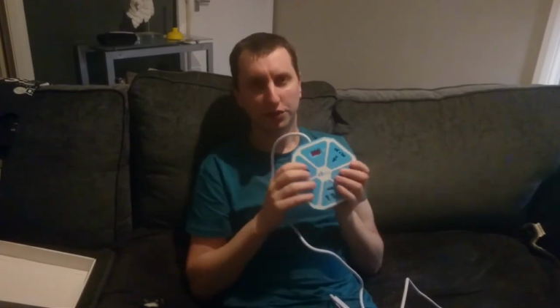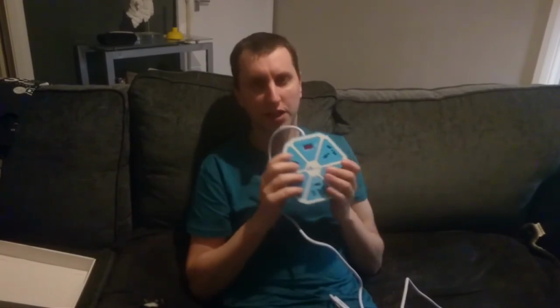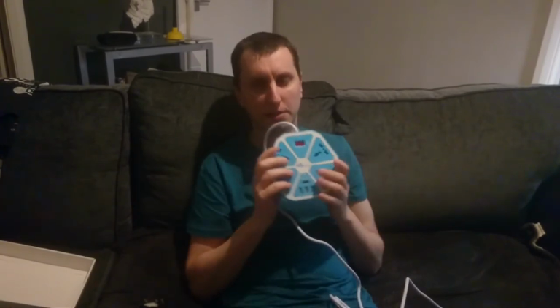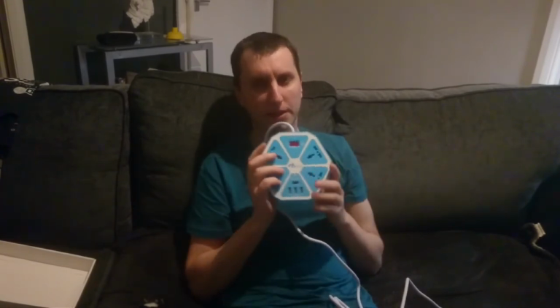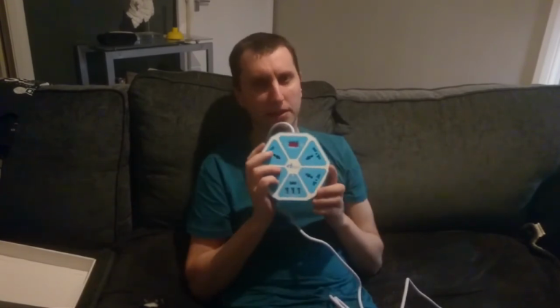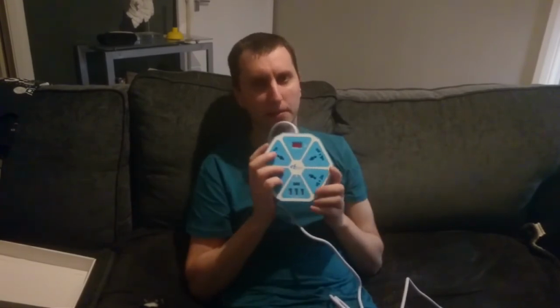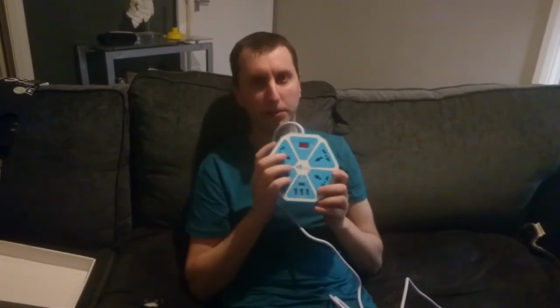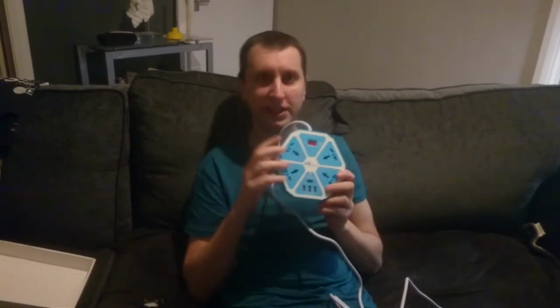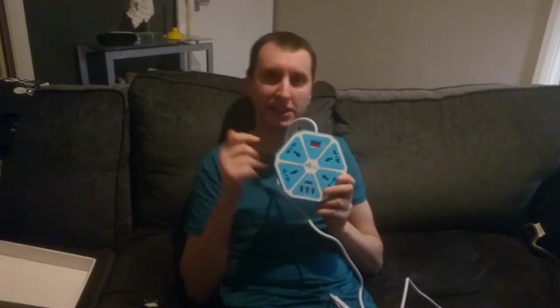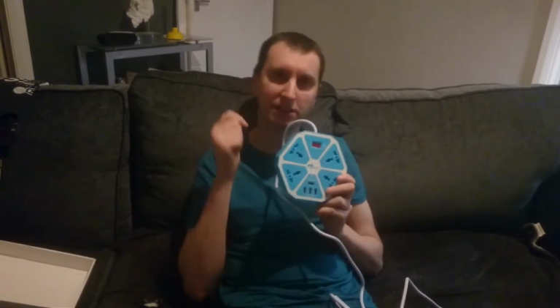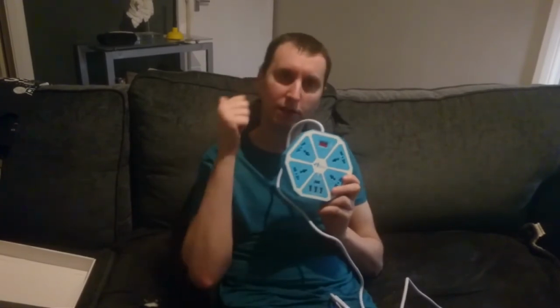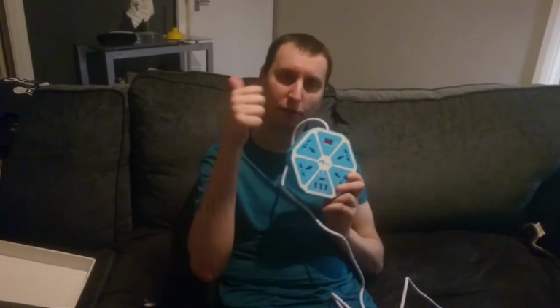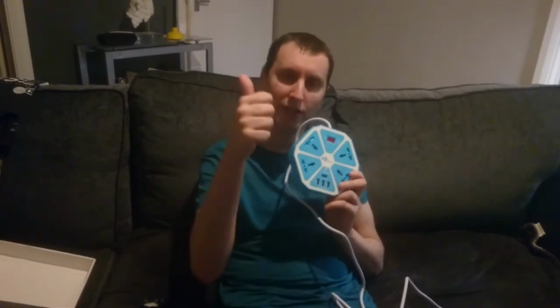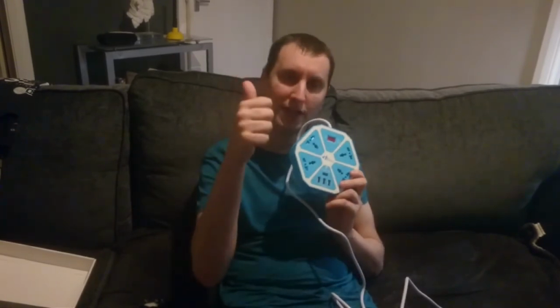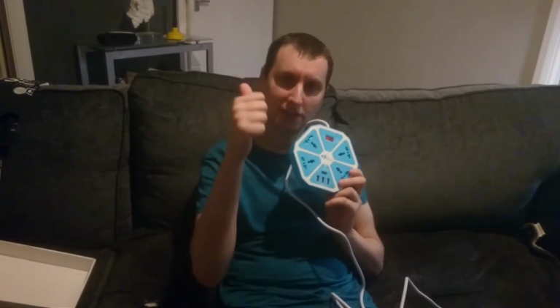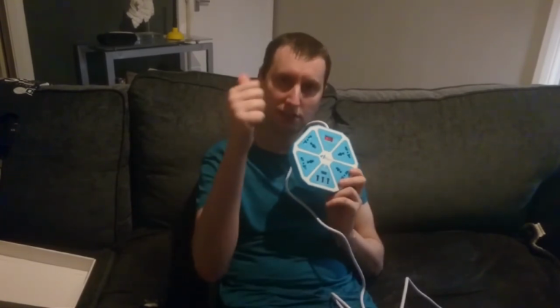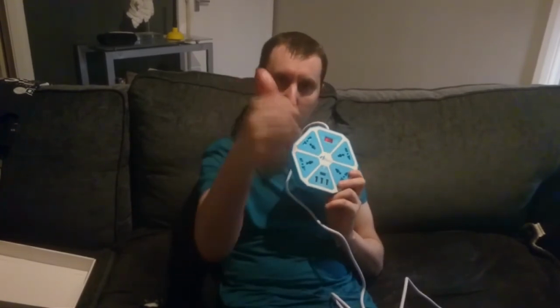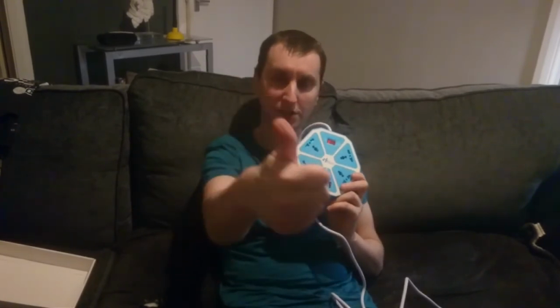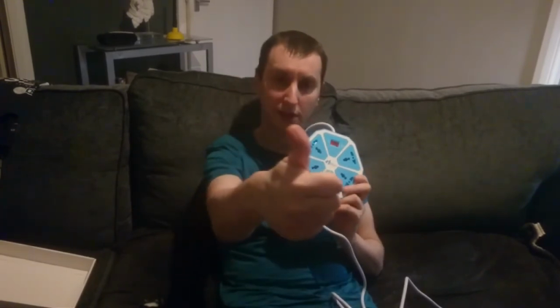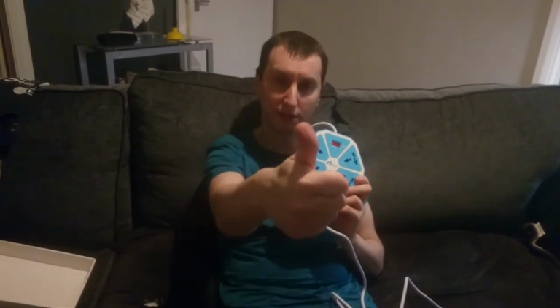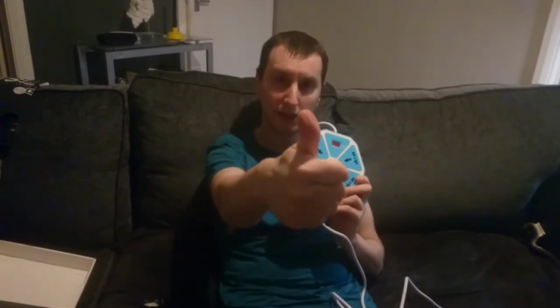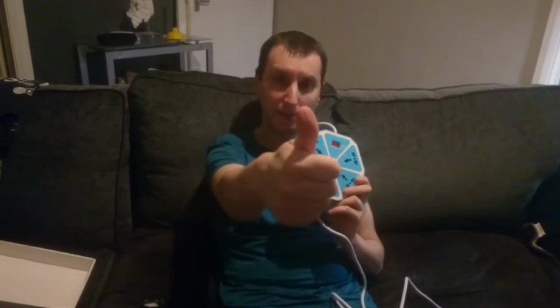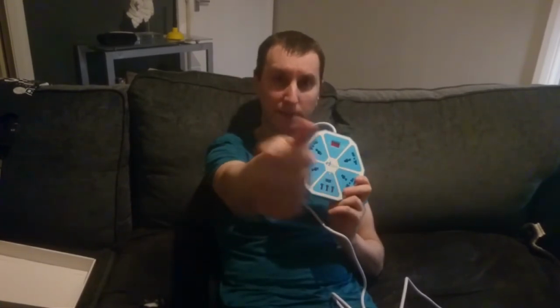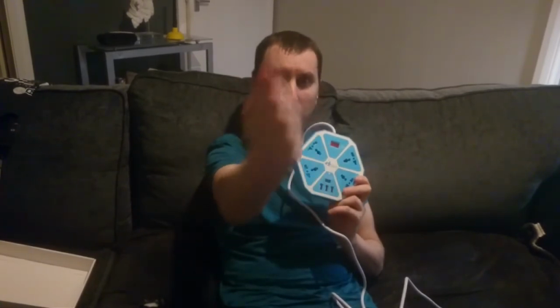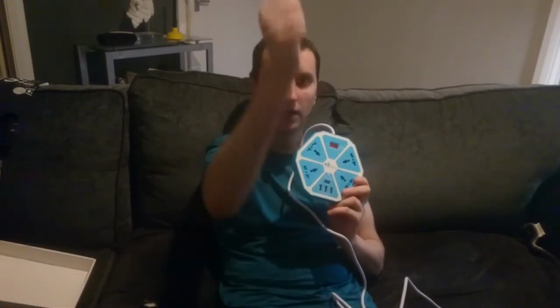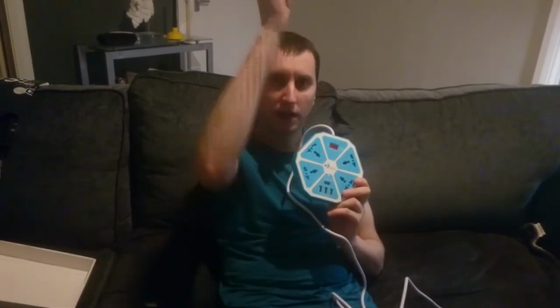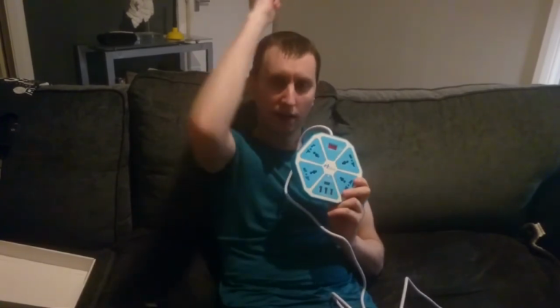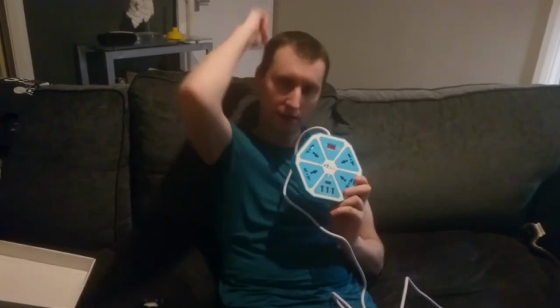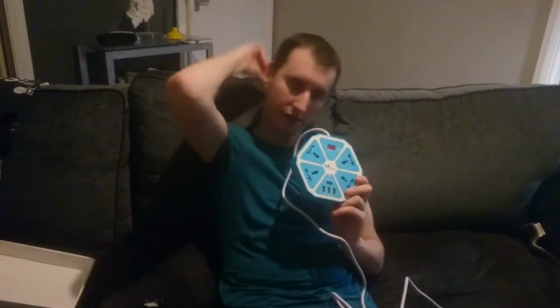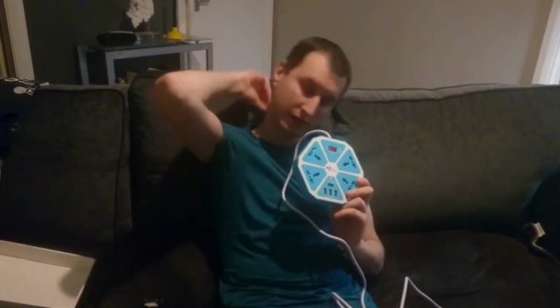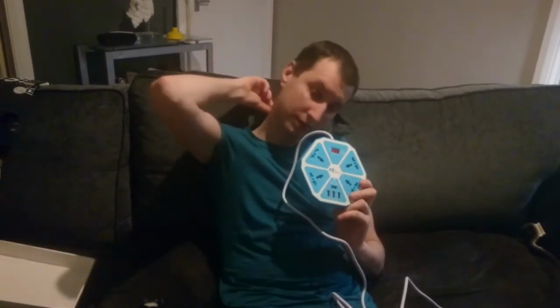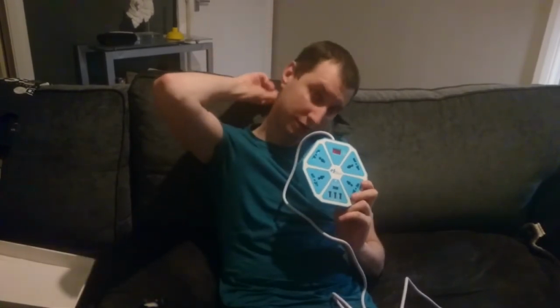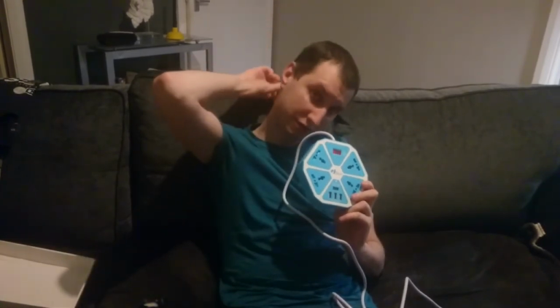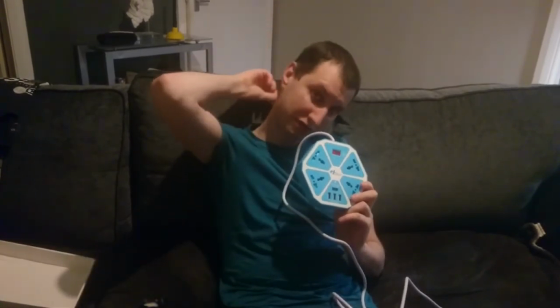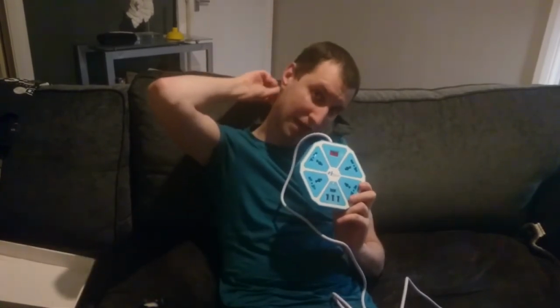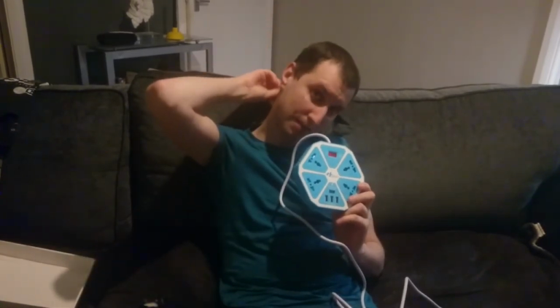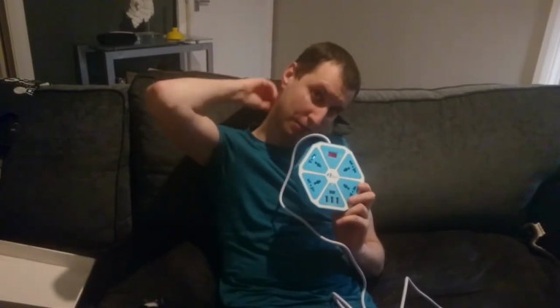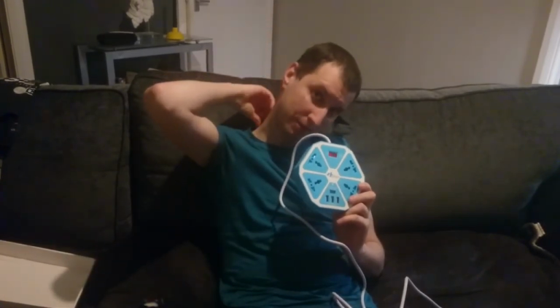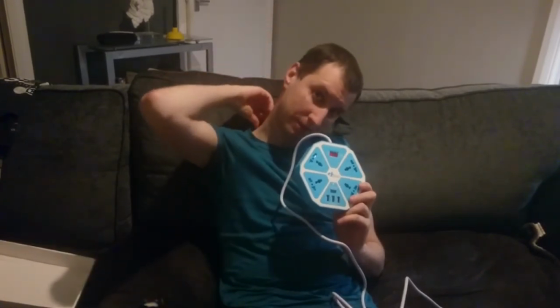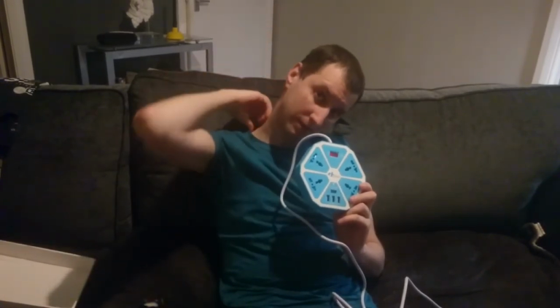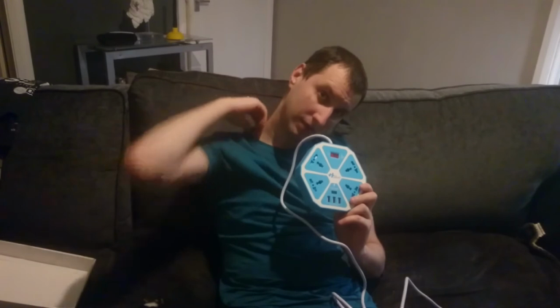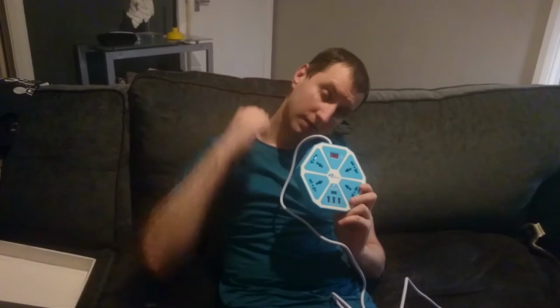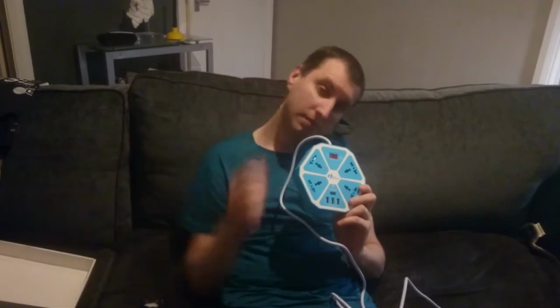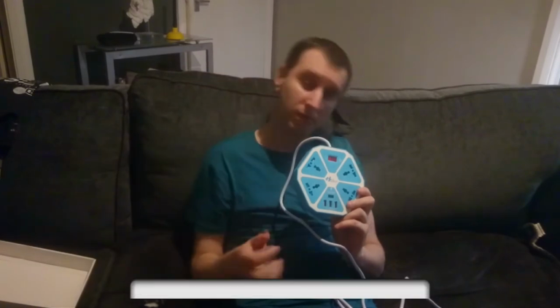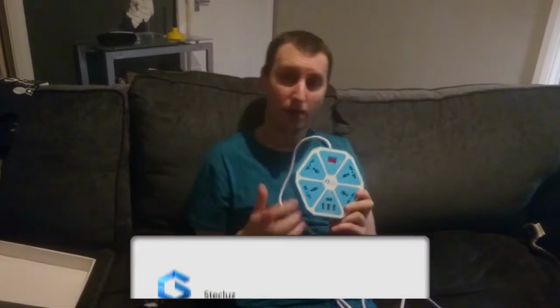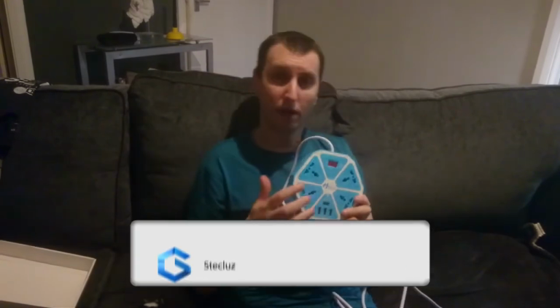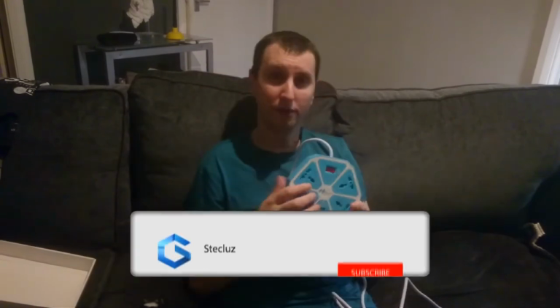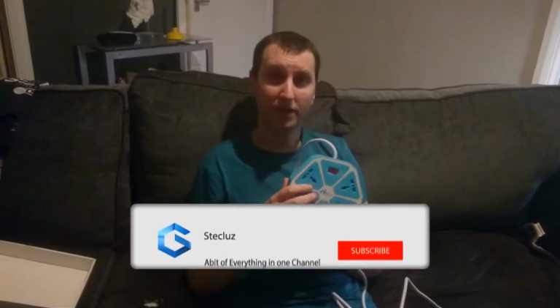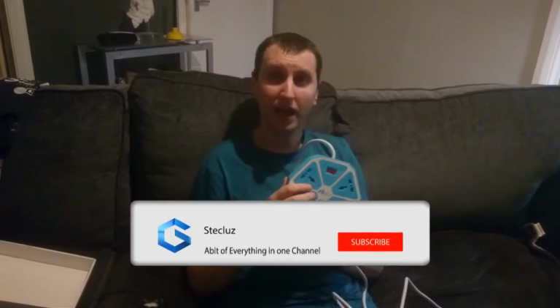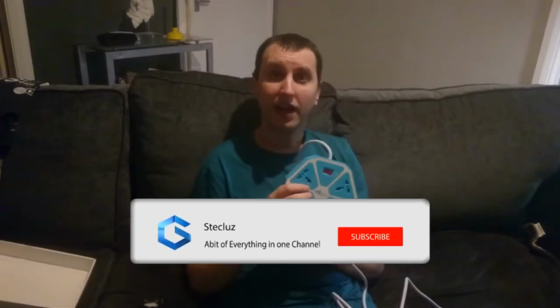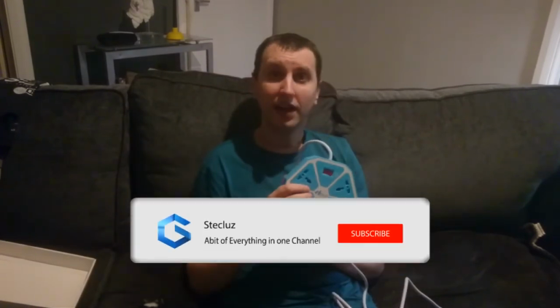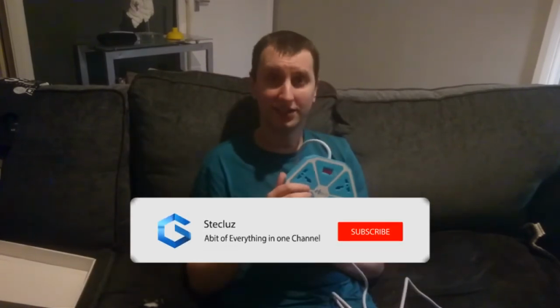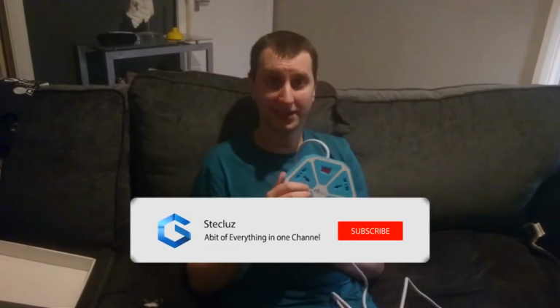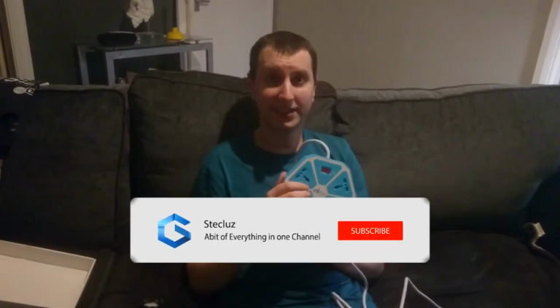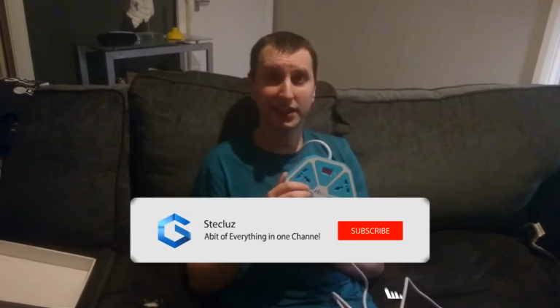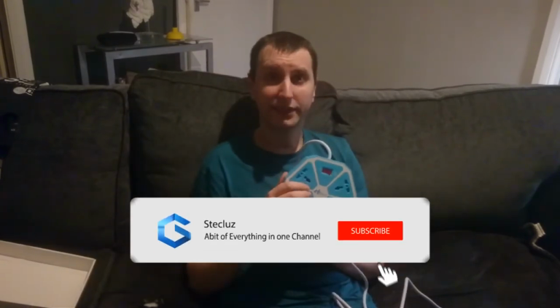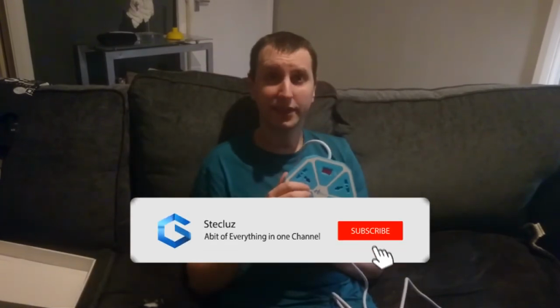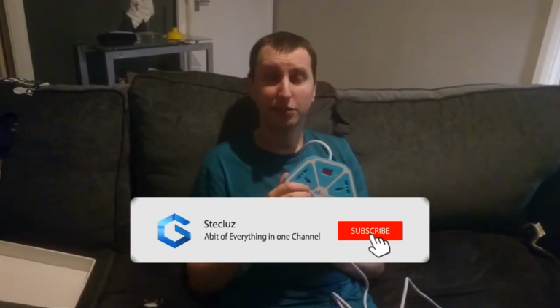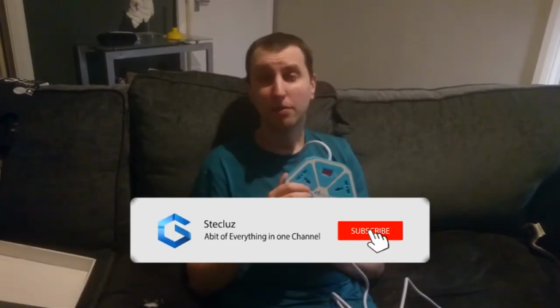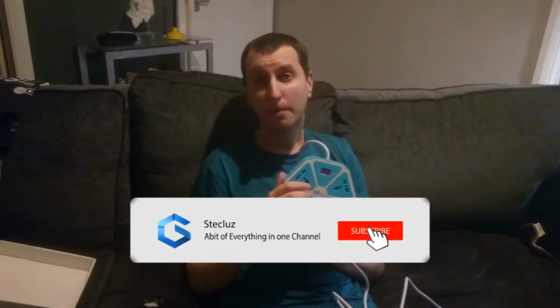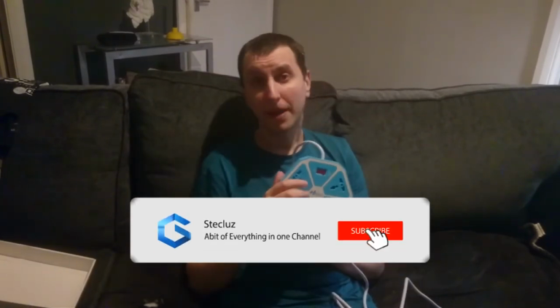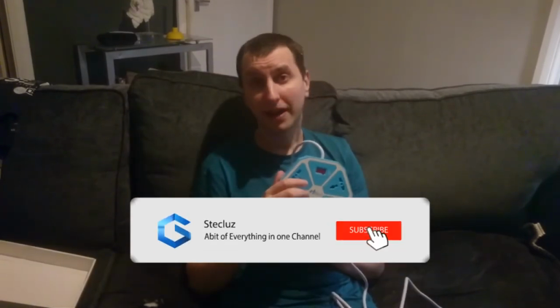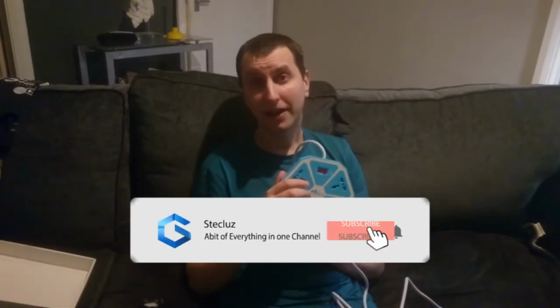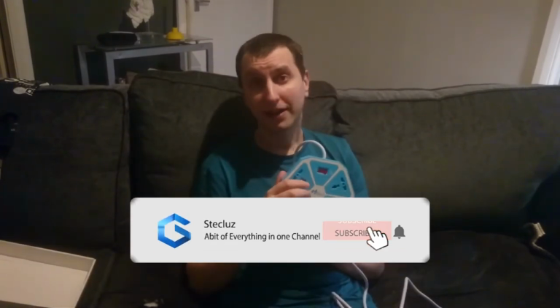Thanks for watching anyway, and please don't forget to smash that subscribe button. Apart from that, I'll see you in the next video. Bye bye.